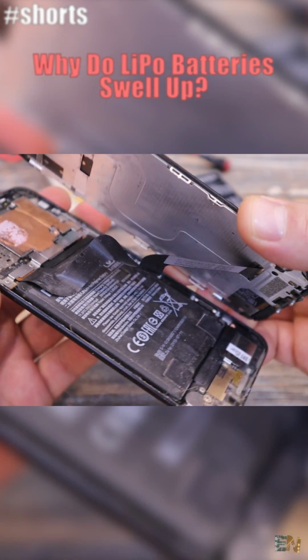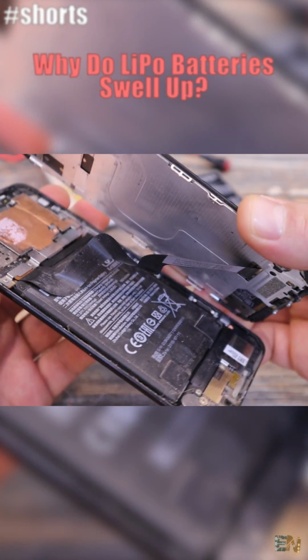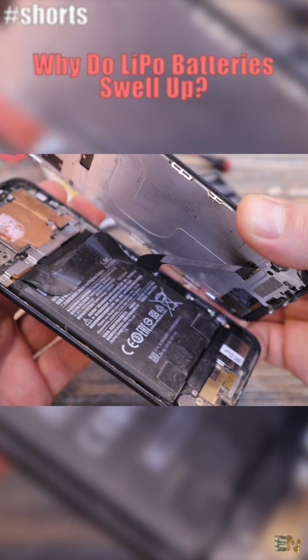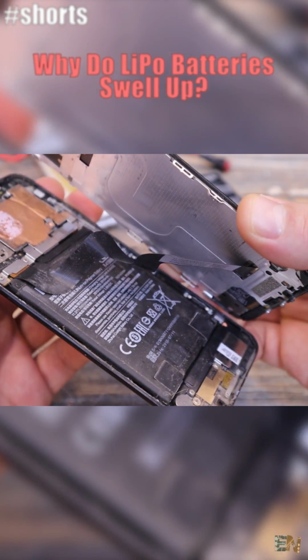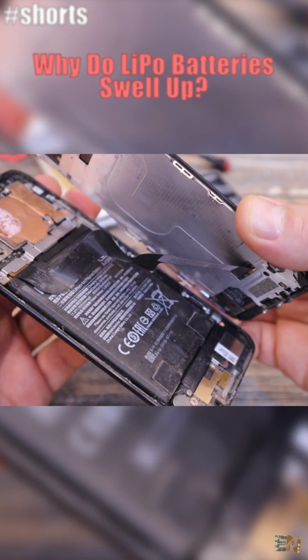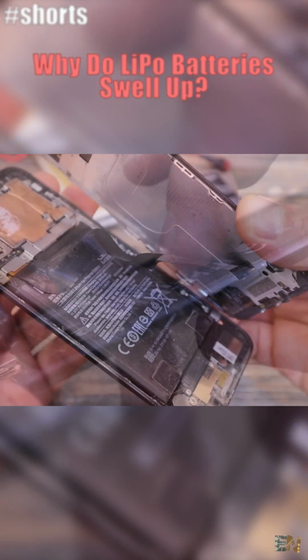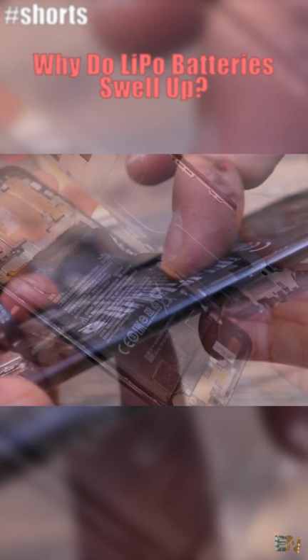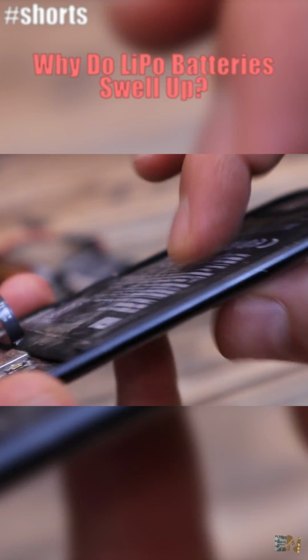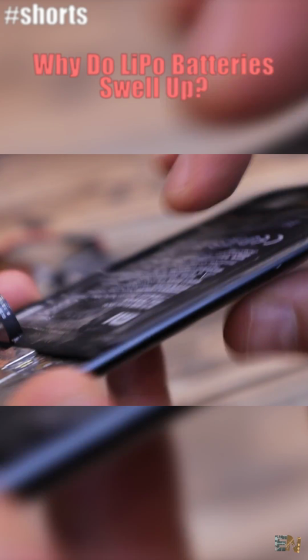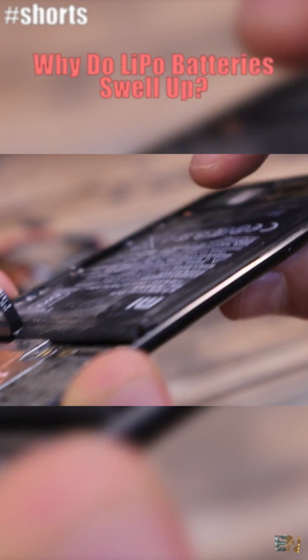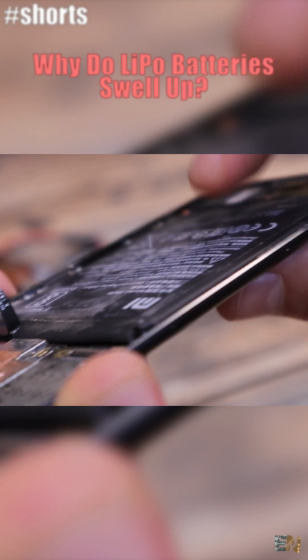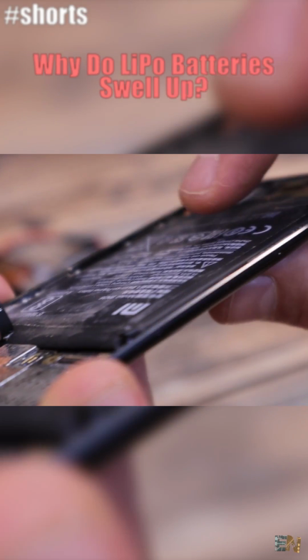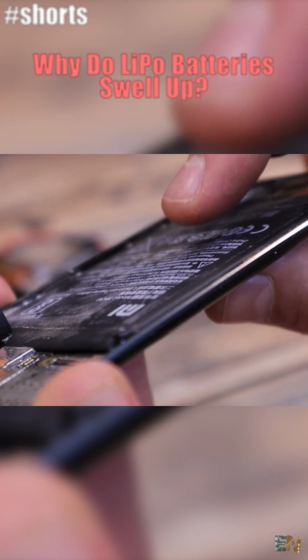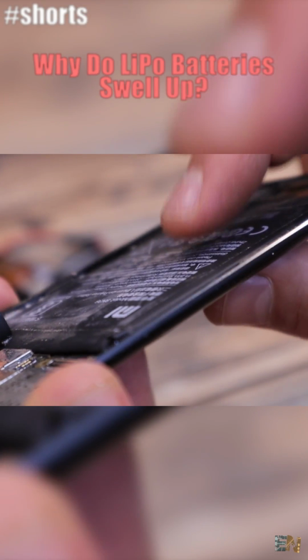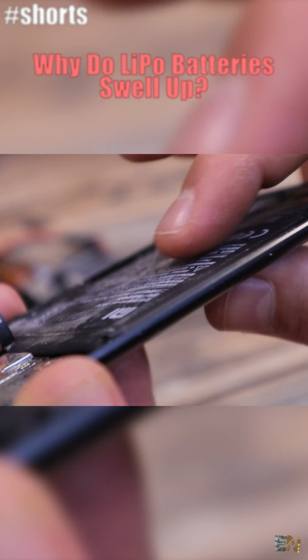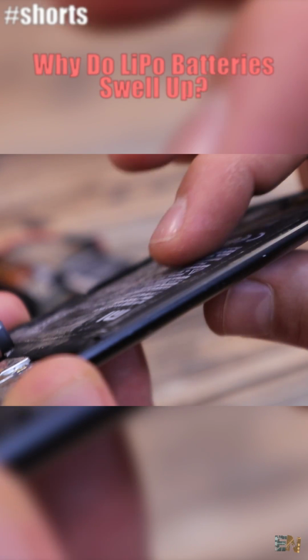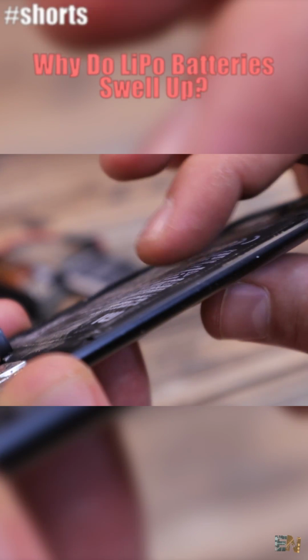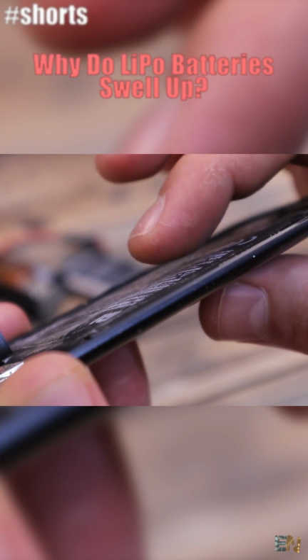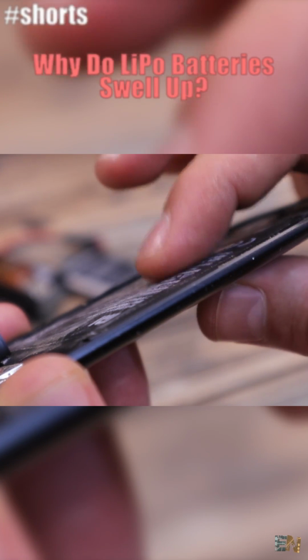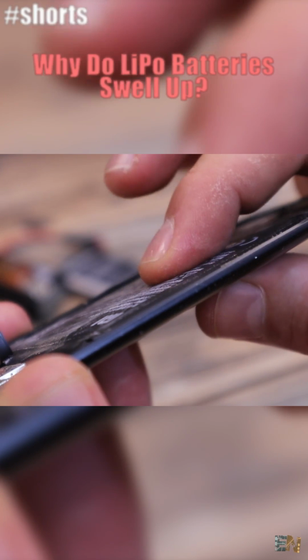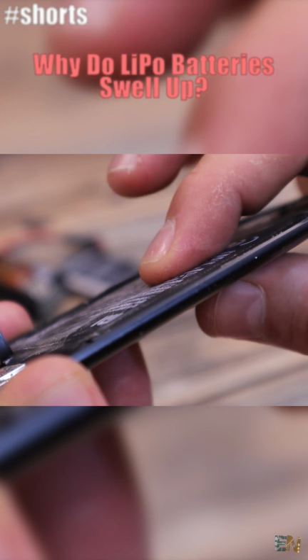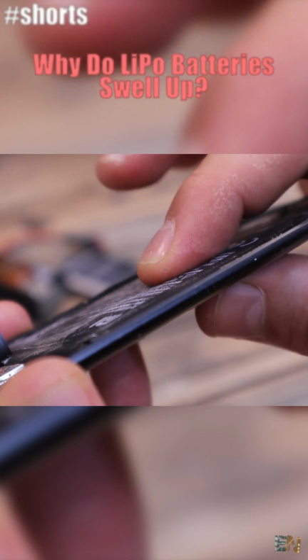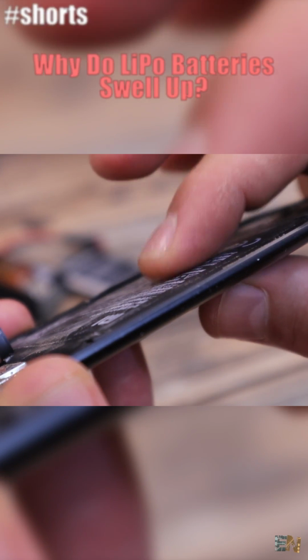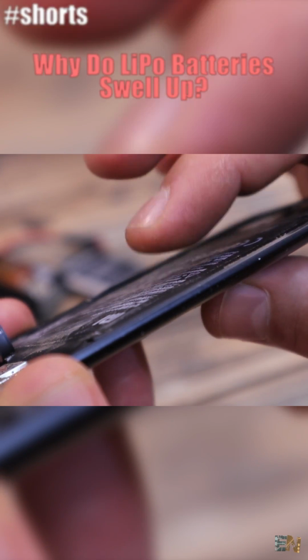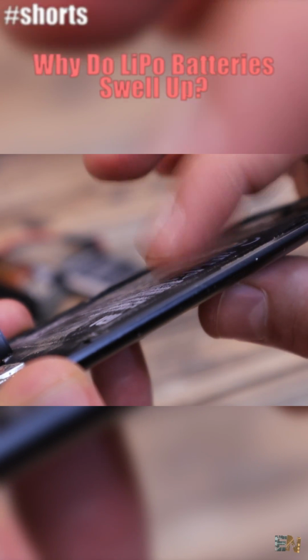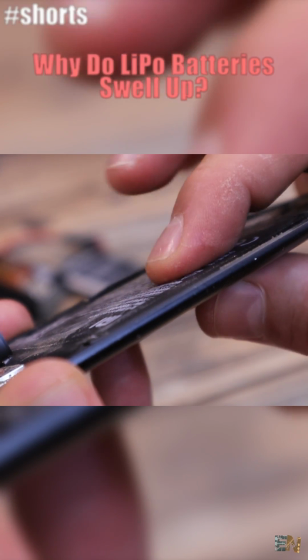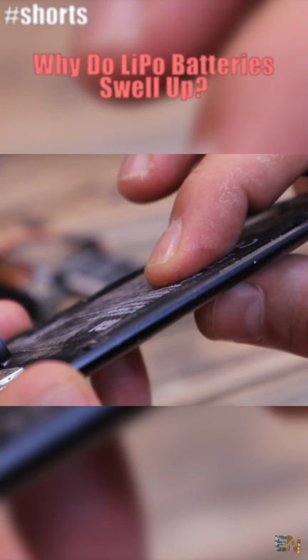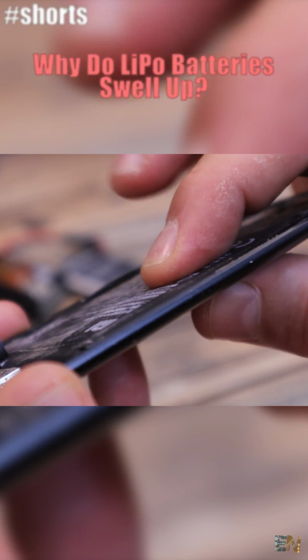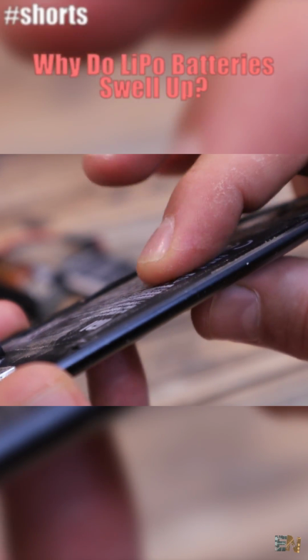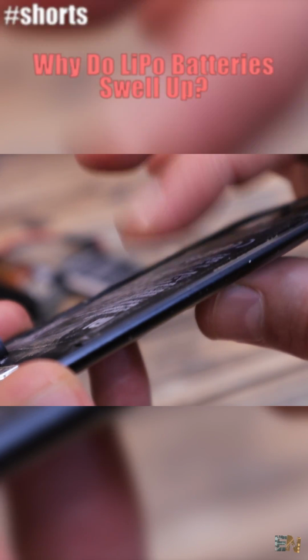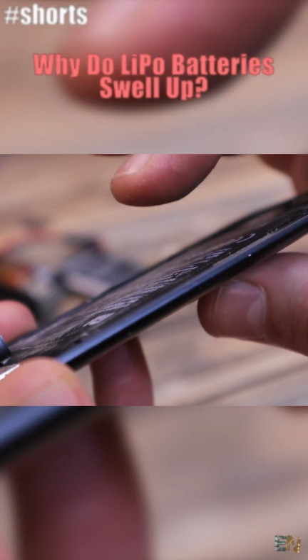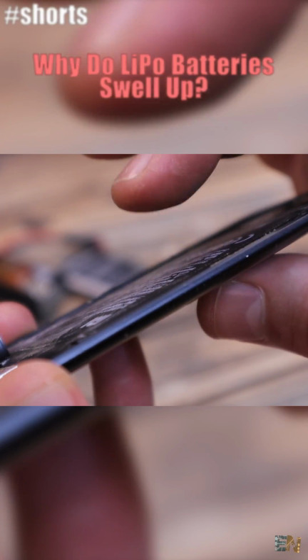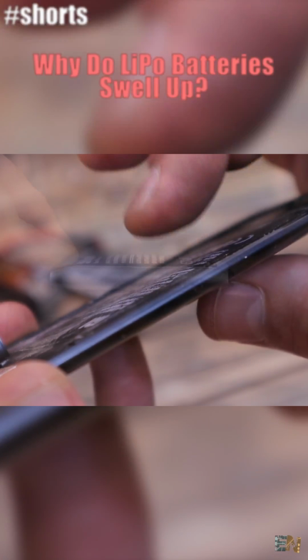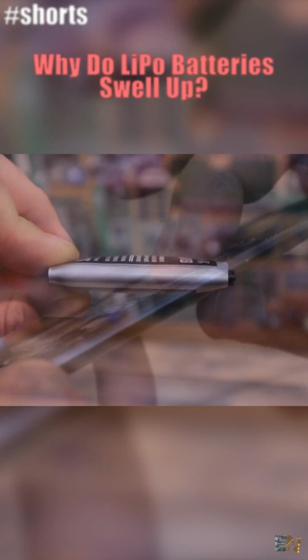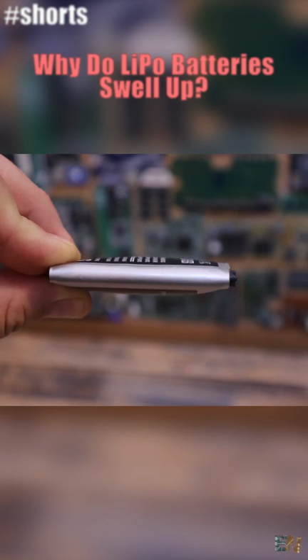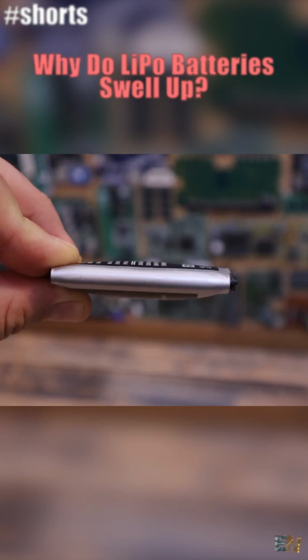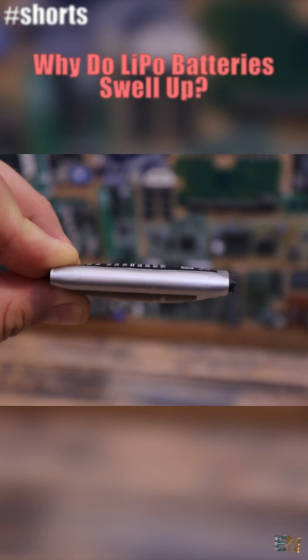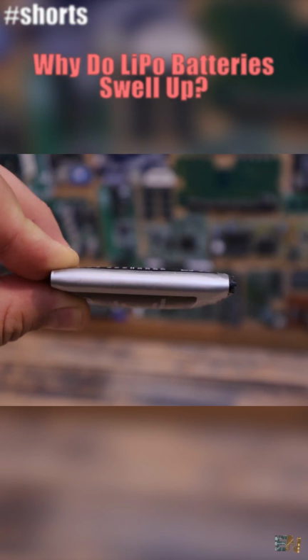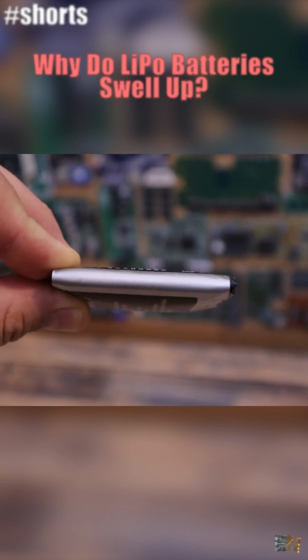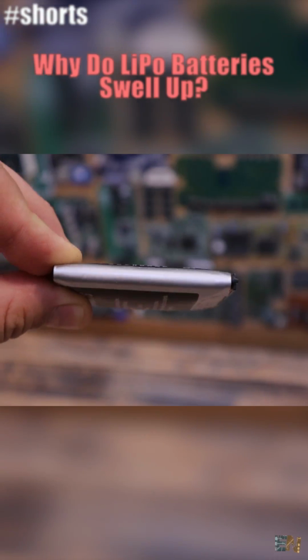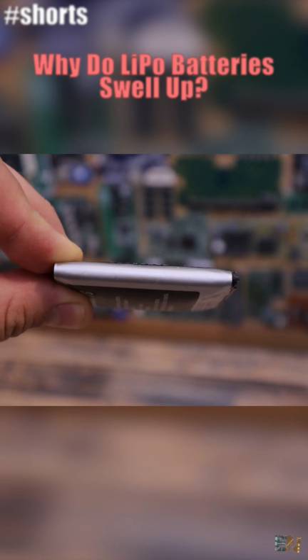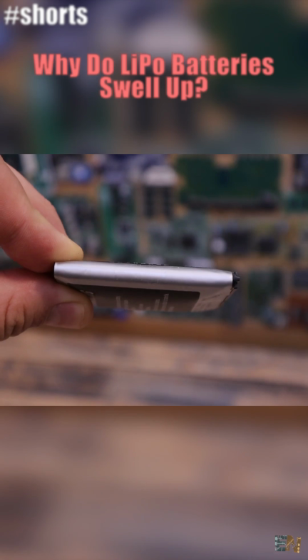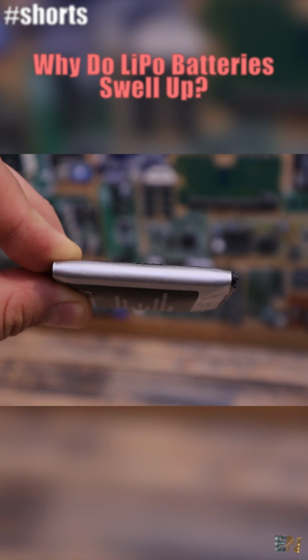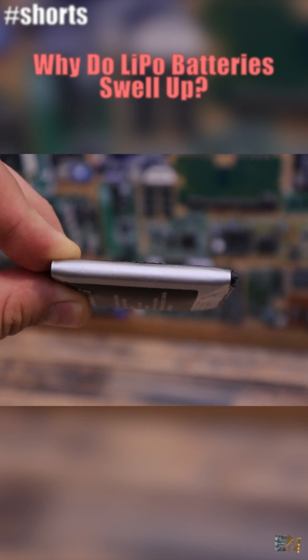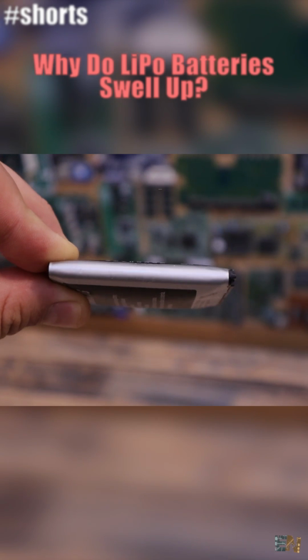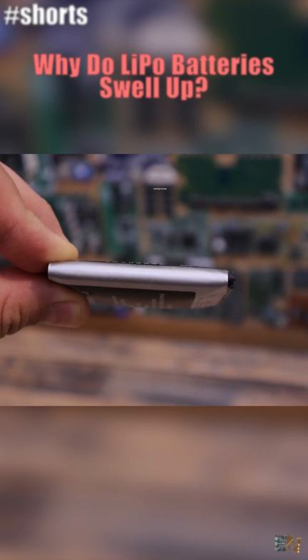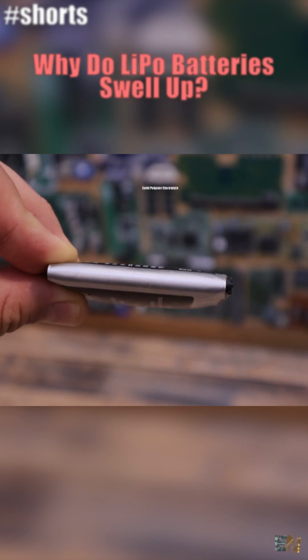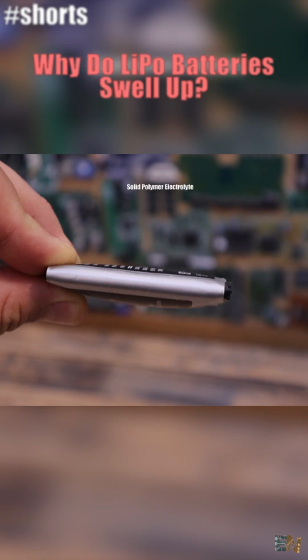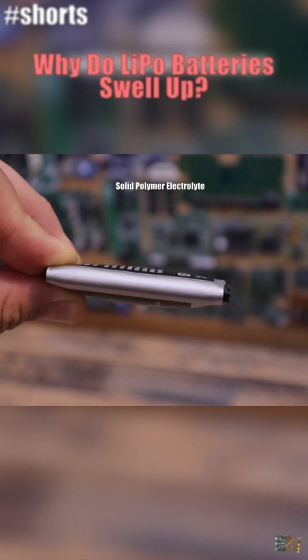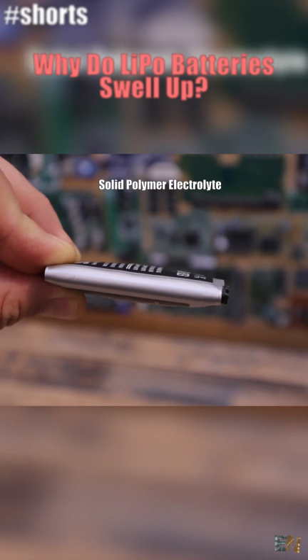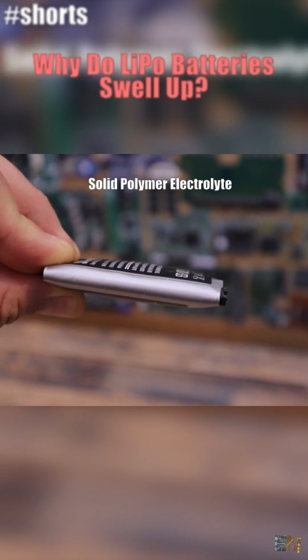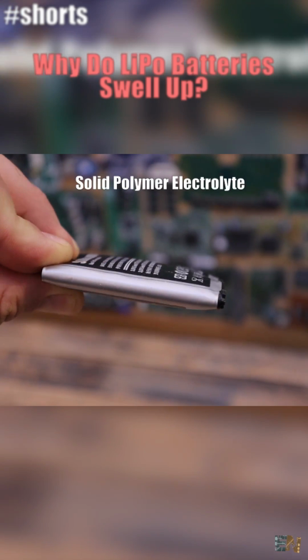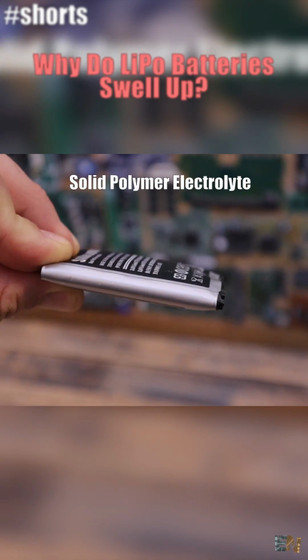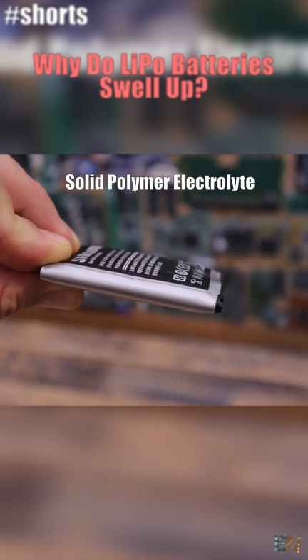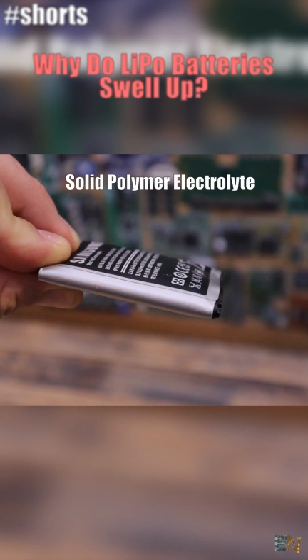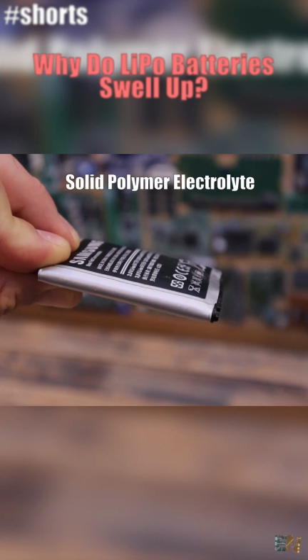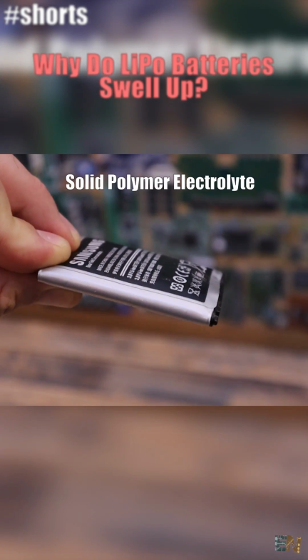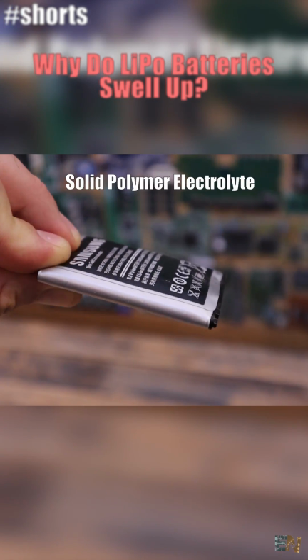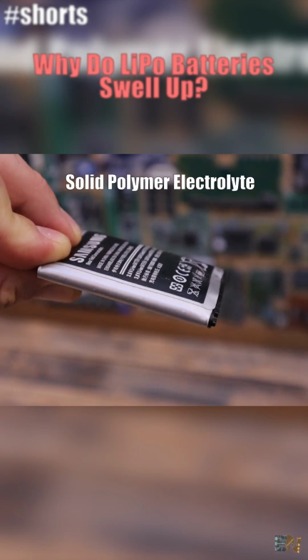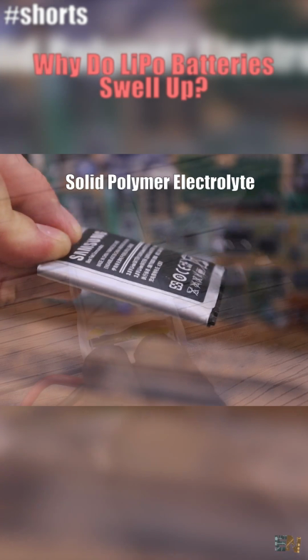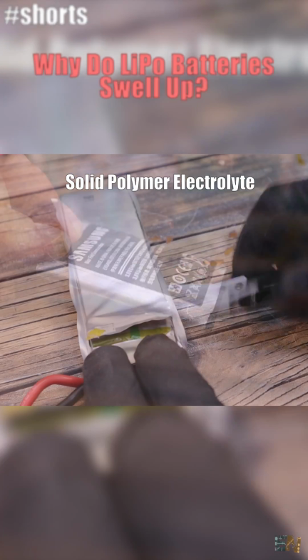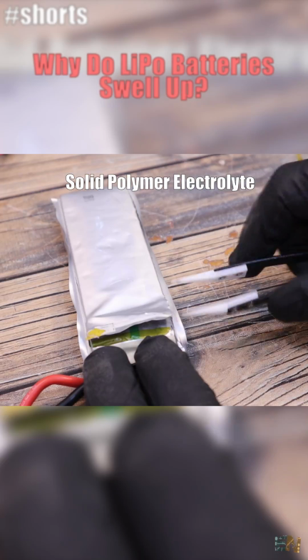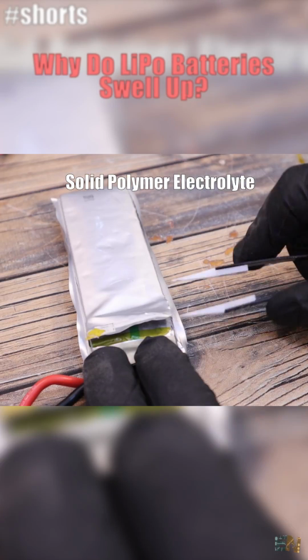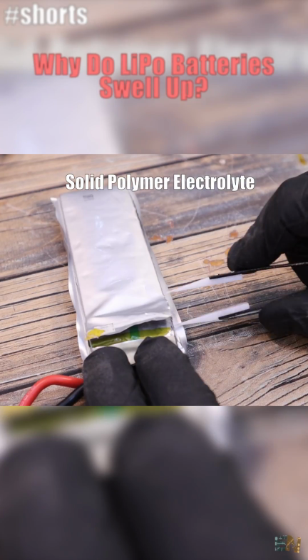Batteries swell up. To understand why, you must know that inside these batteries there is a solid polymer electrolyte.